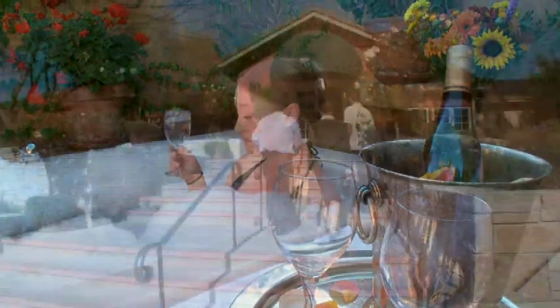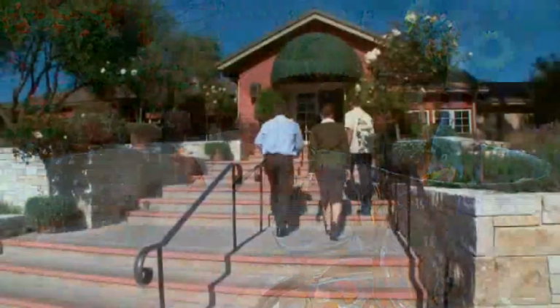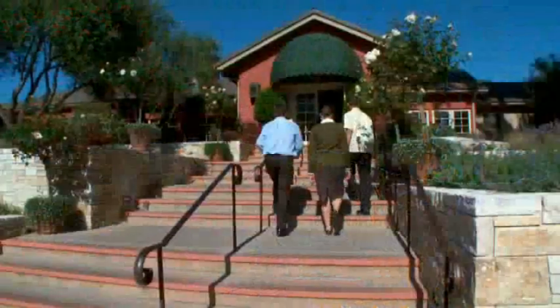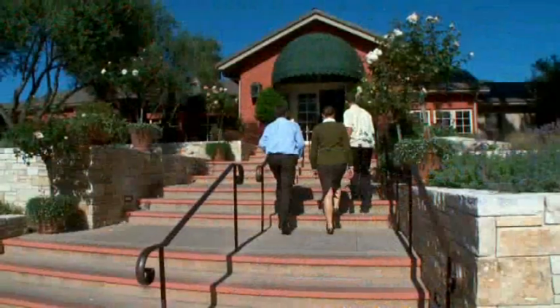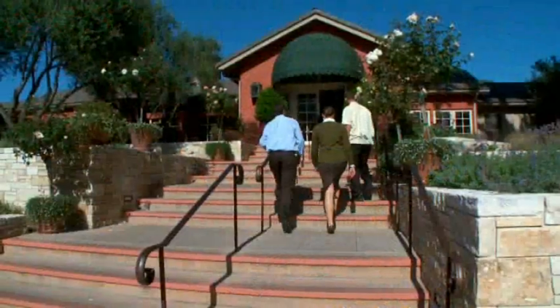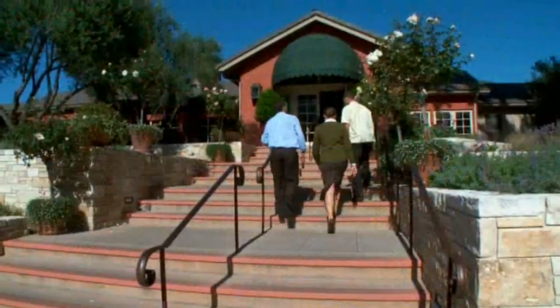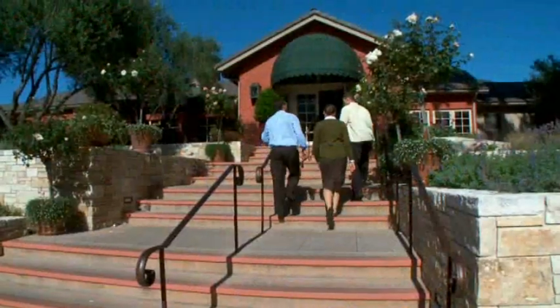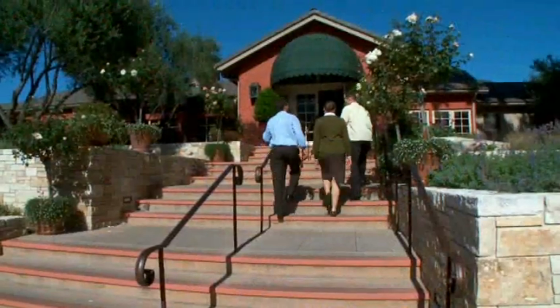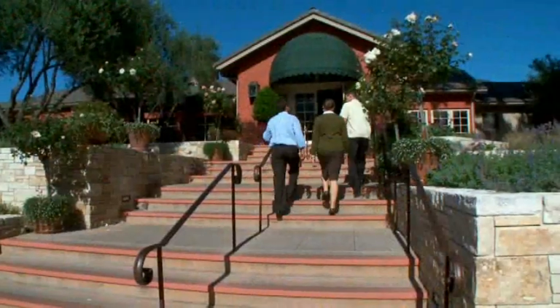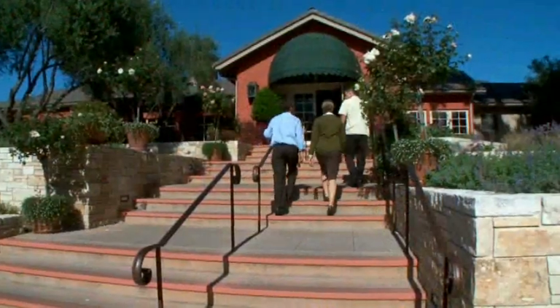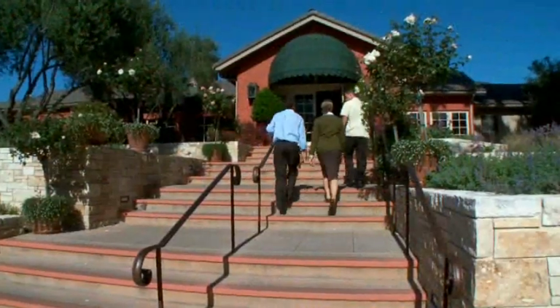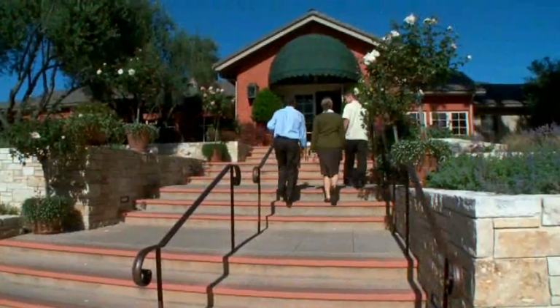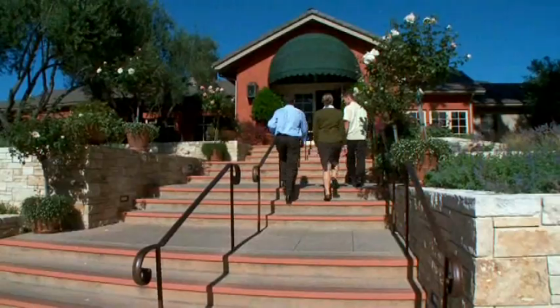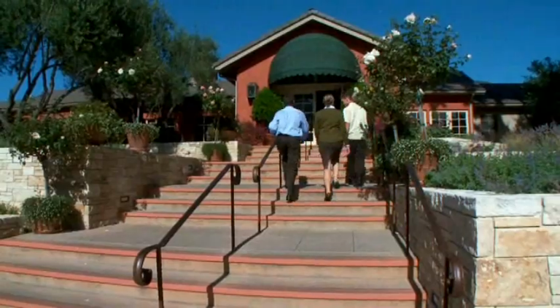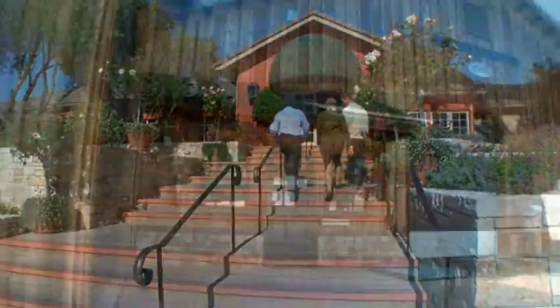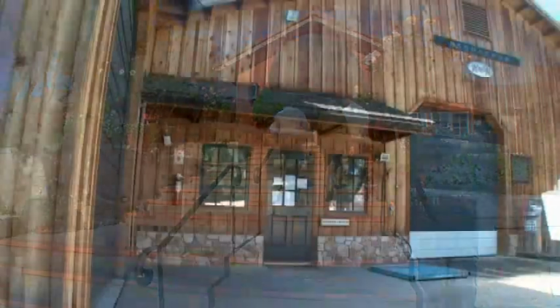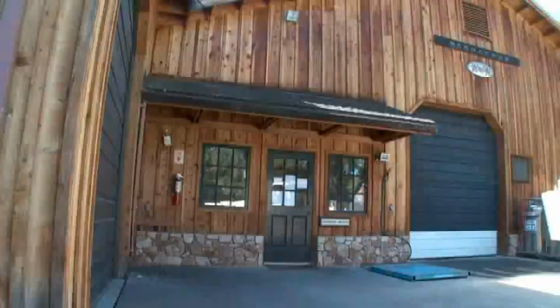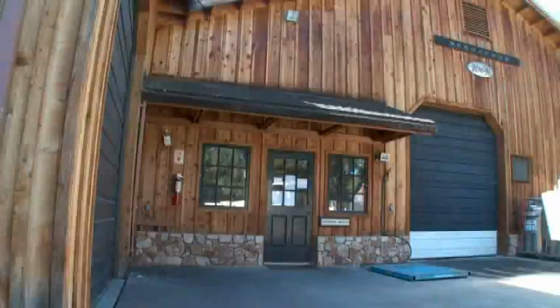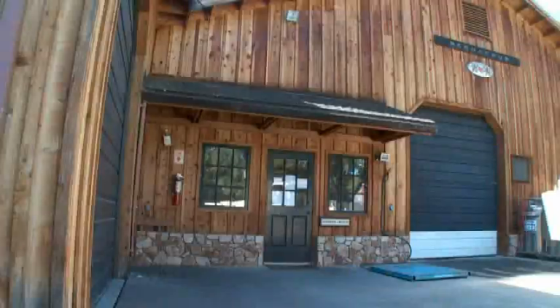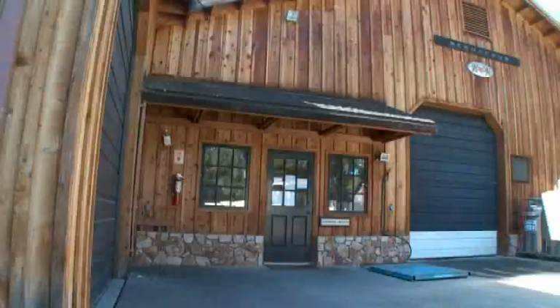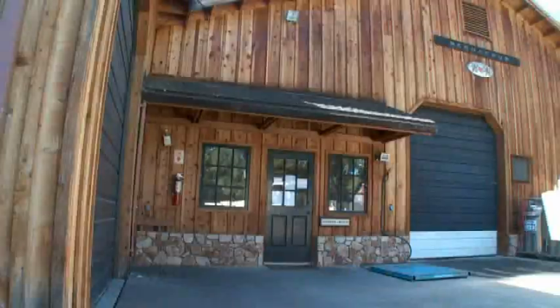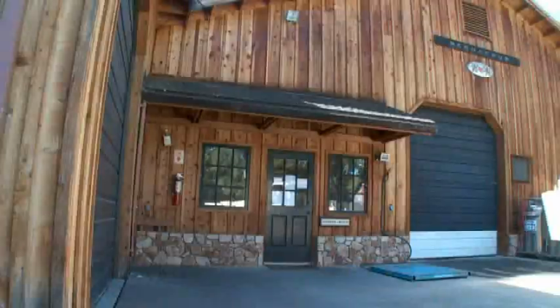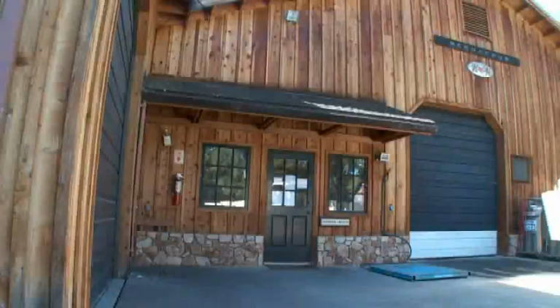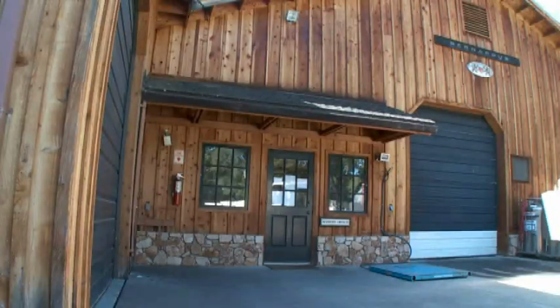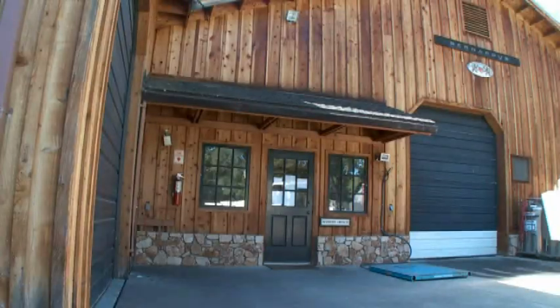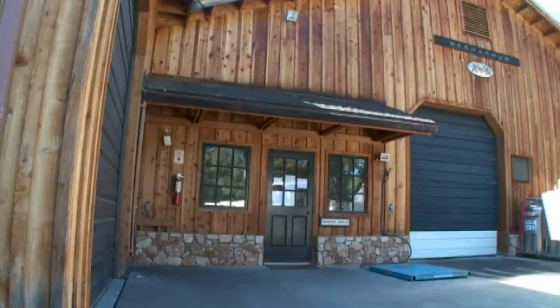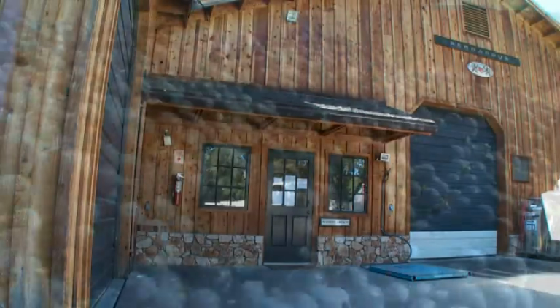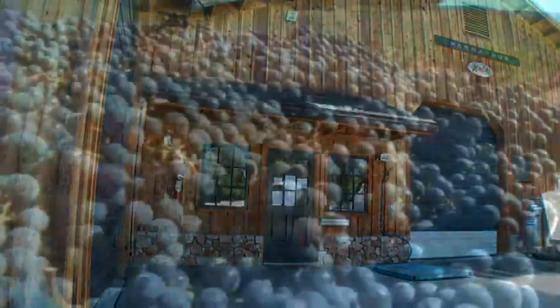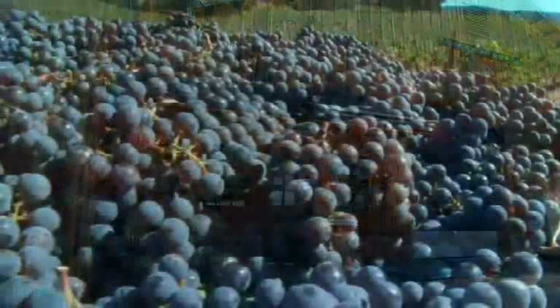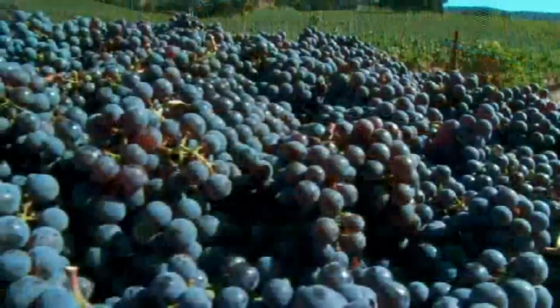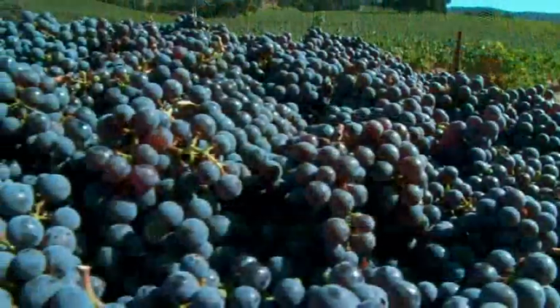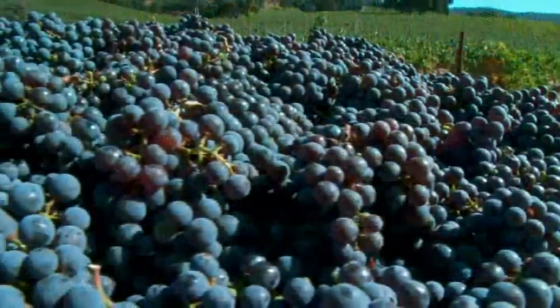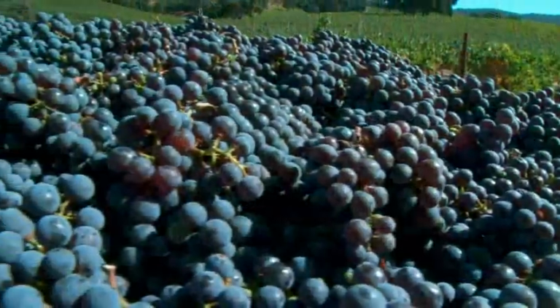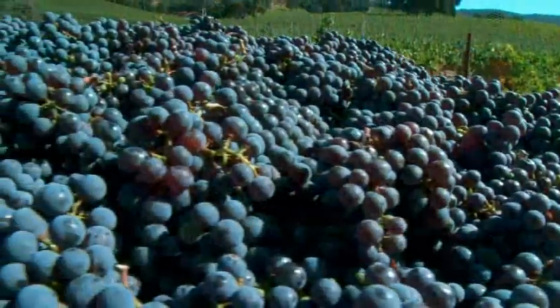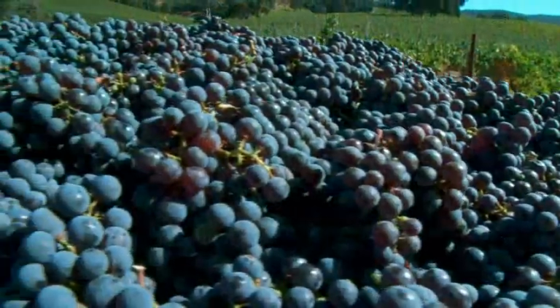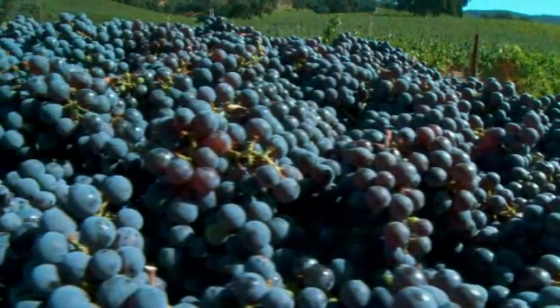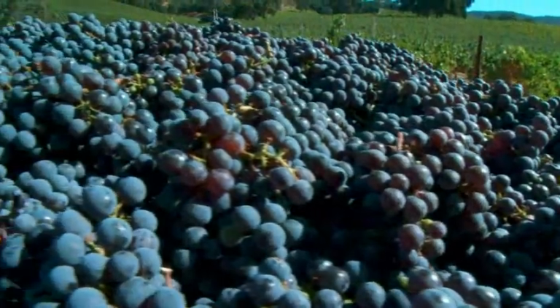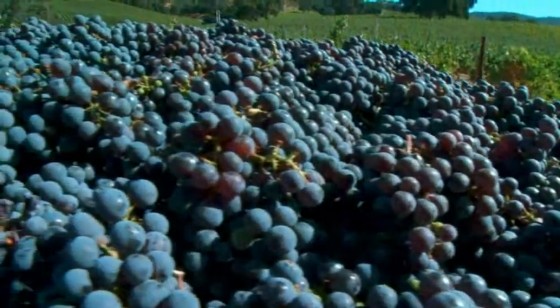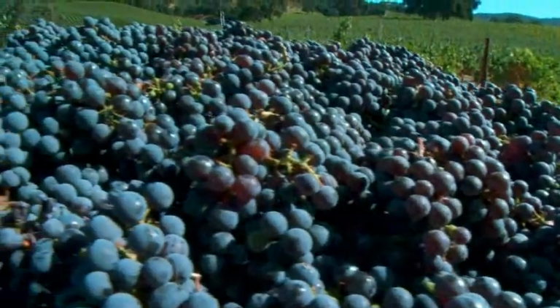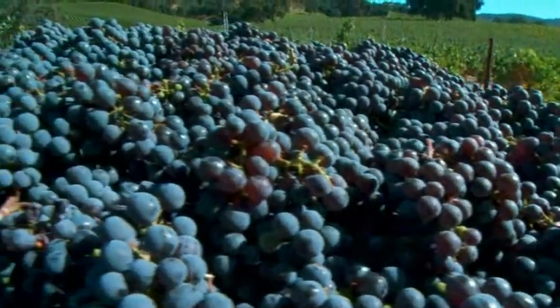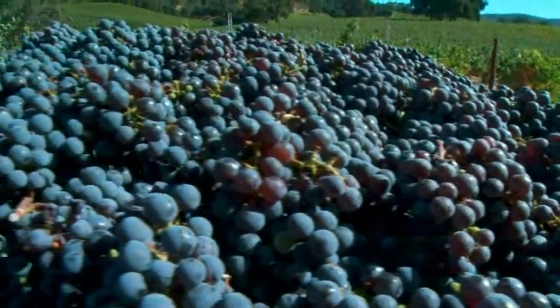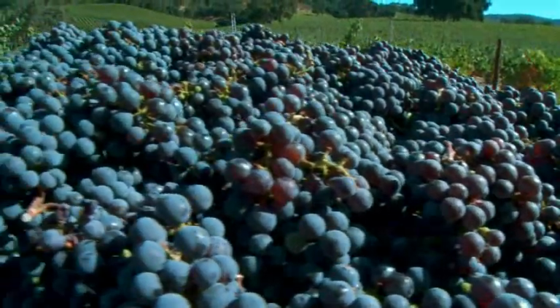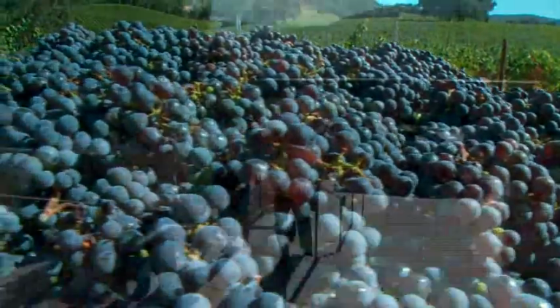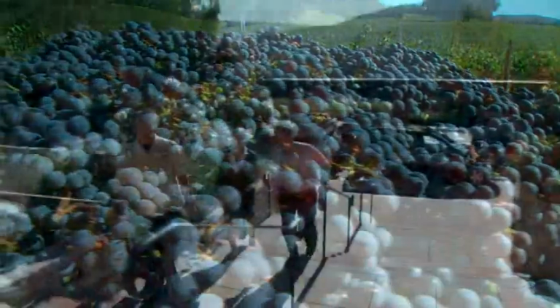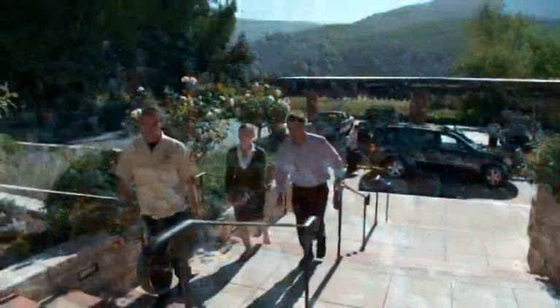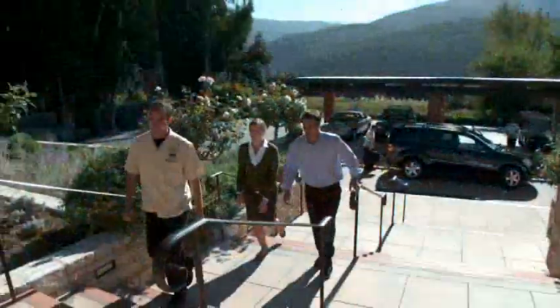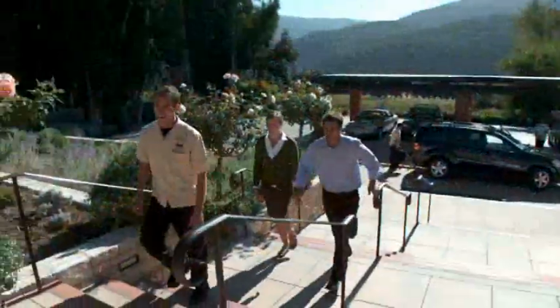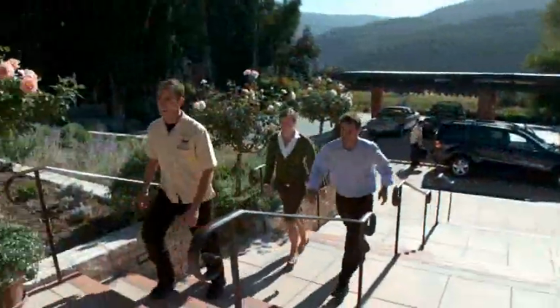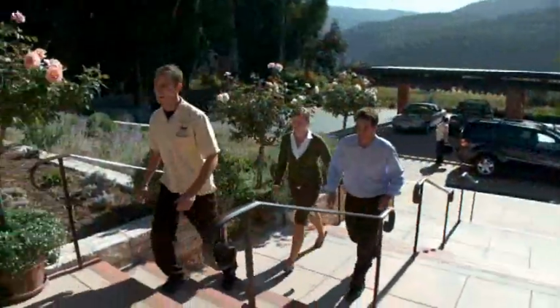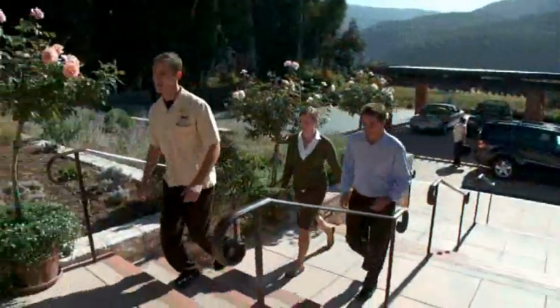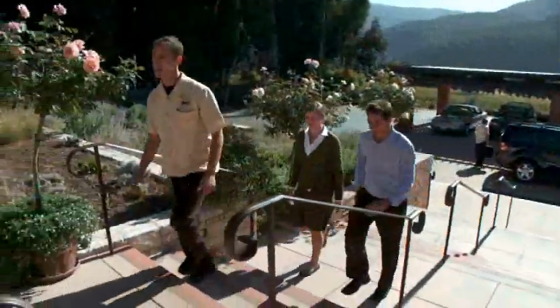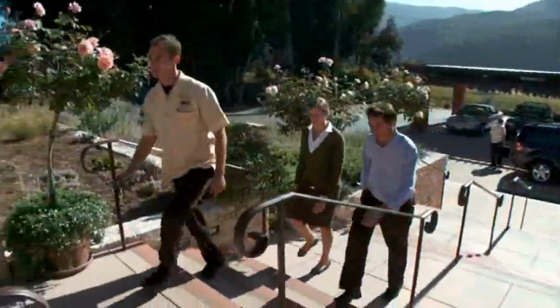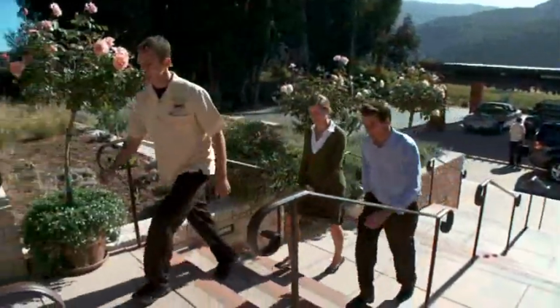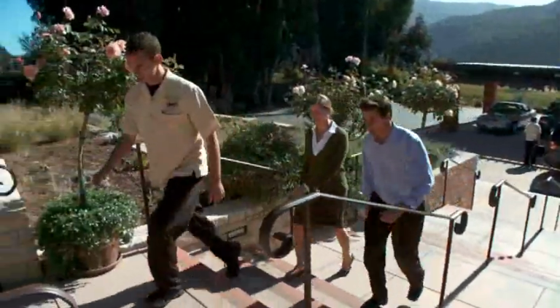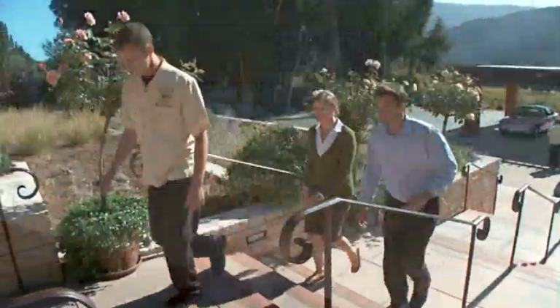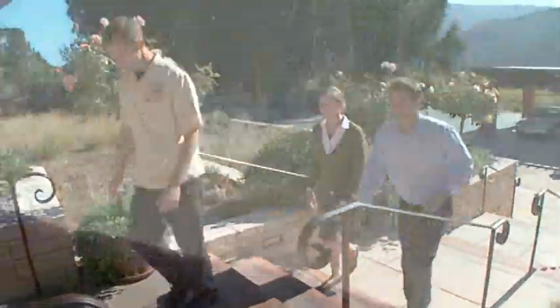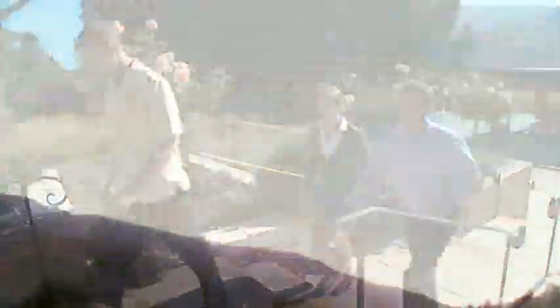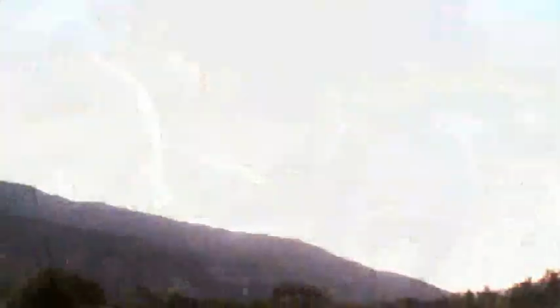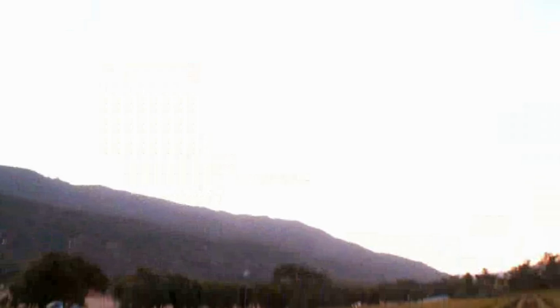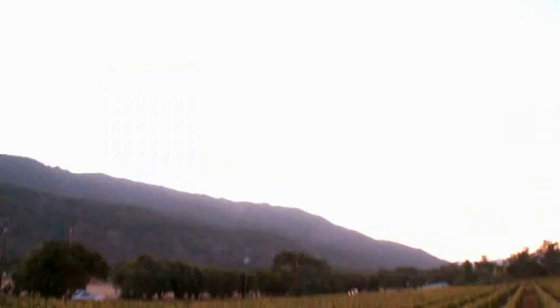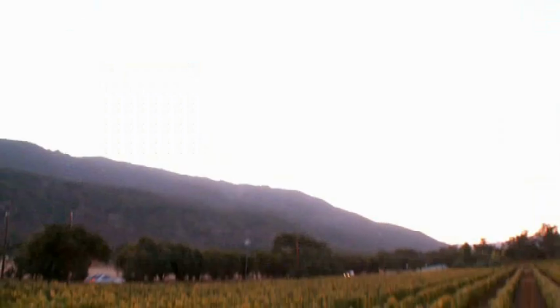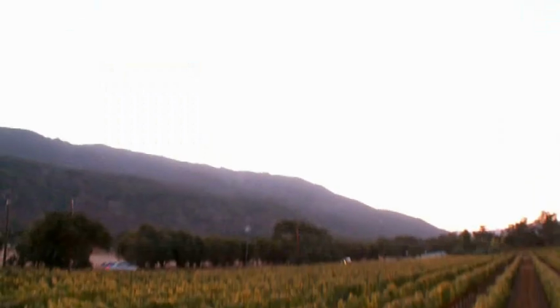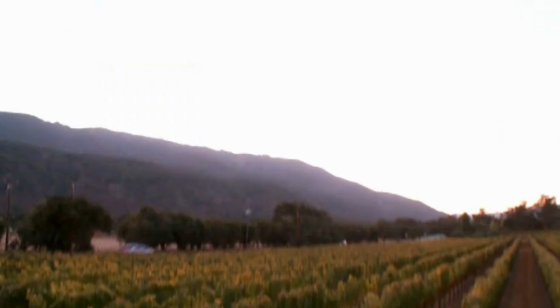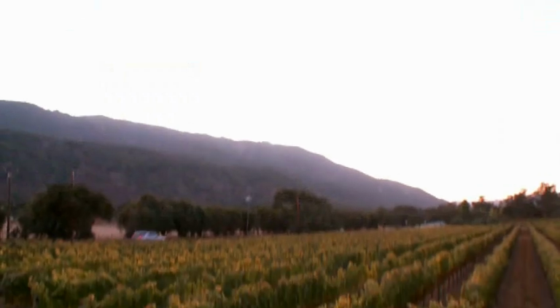The Bernardus Lodge and the Bernardus Winery — where you can taste the dream and live the dream in Carmel Valley.